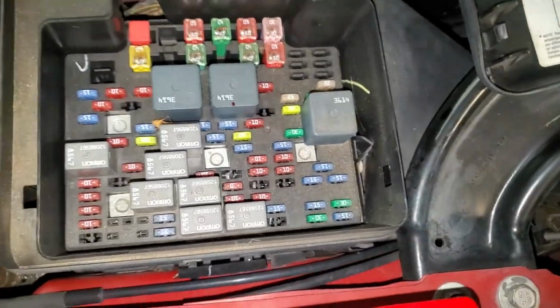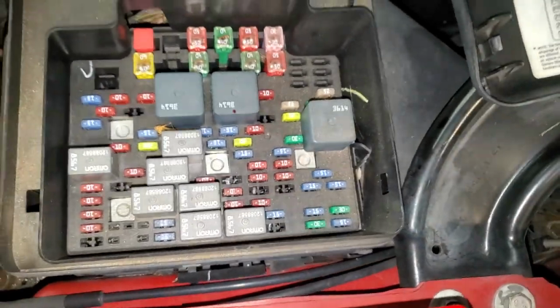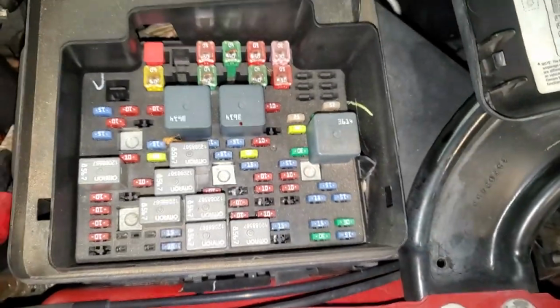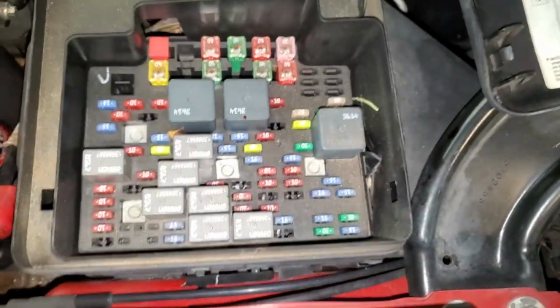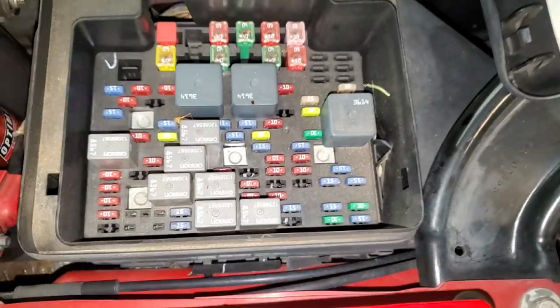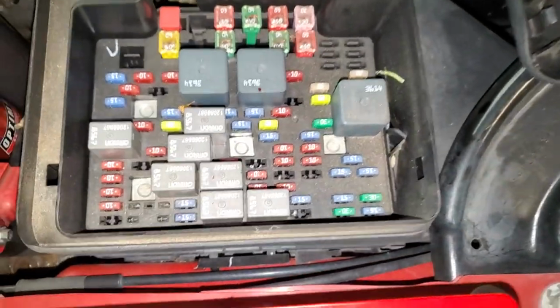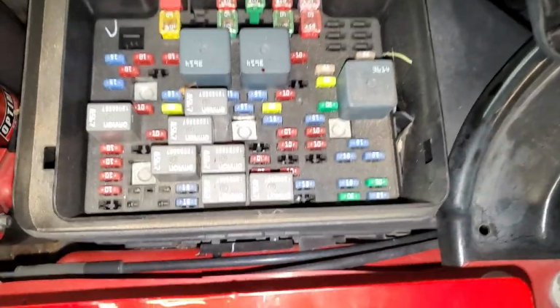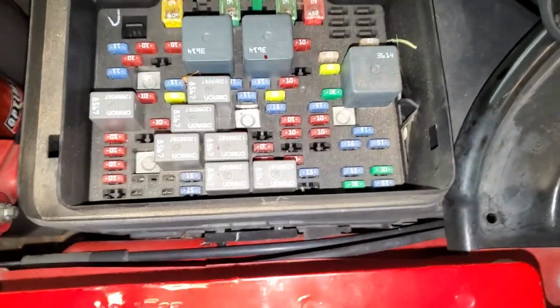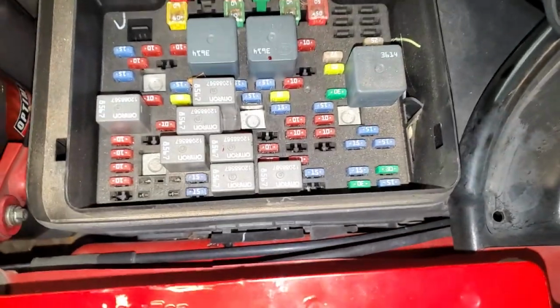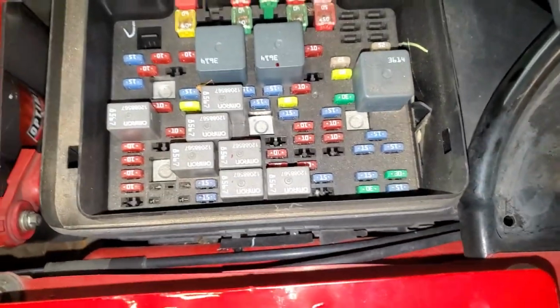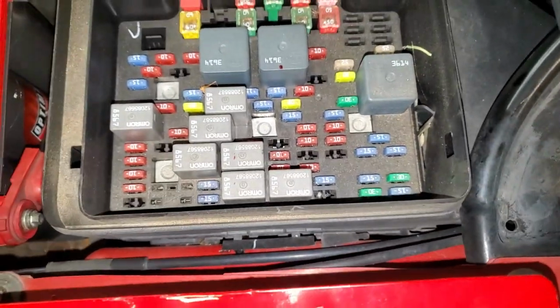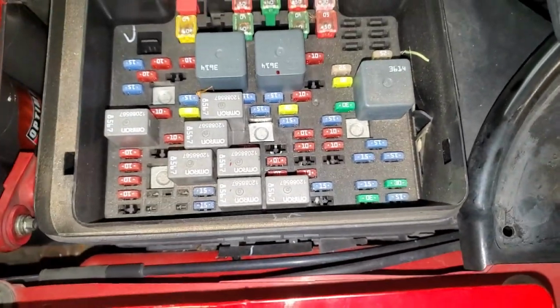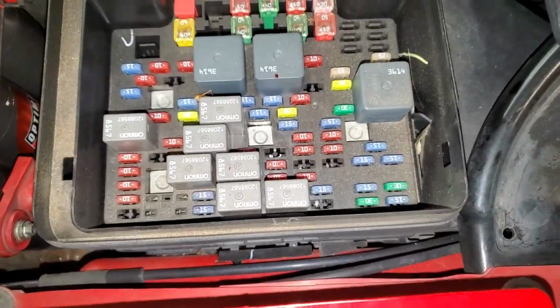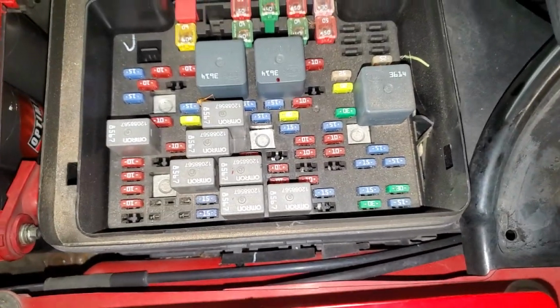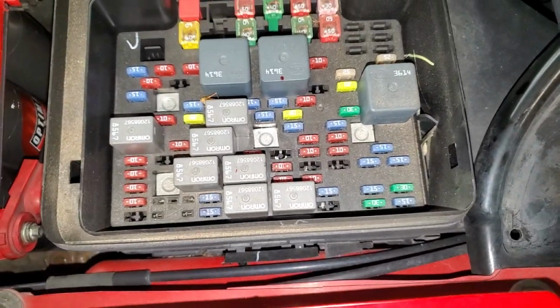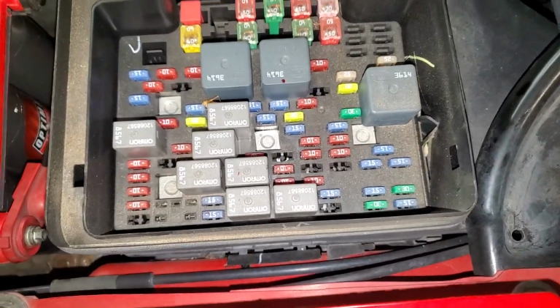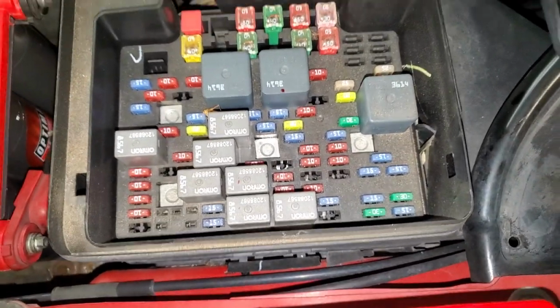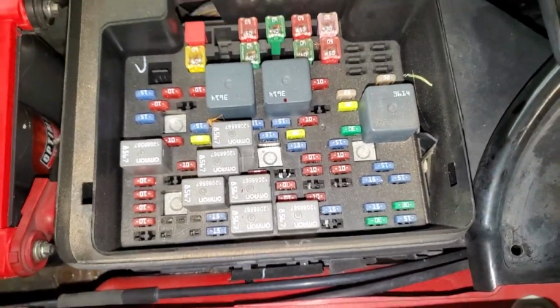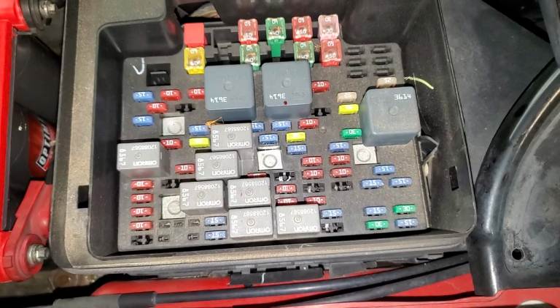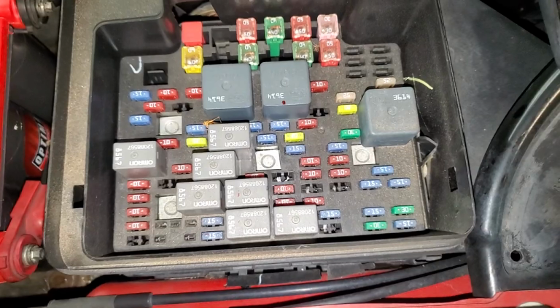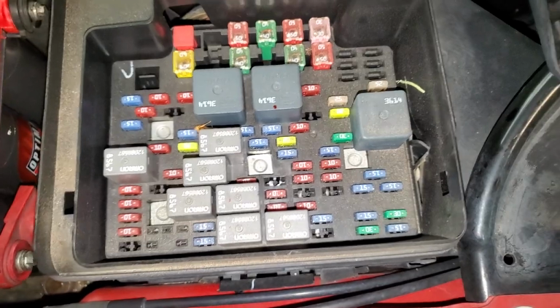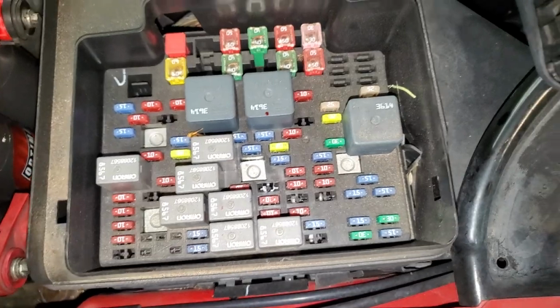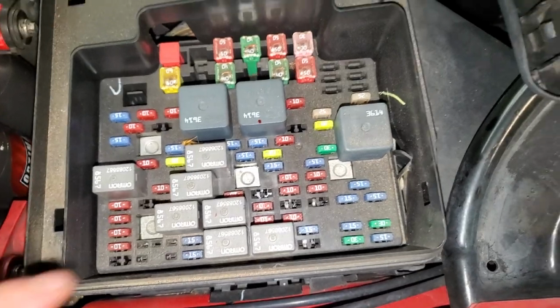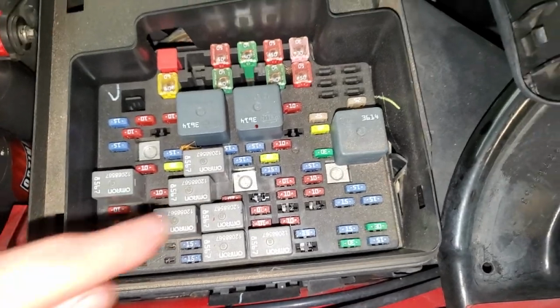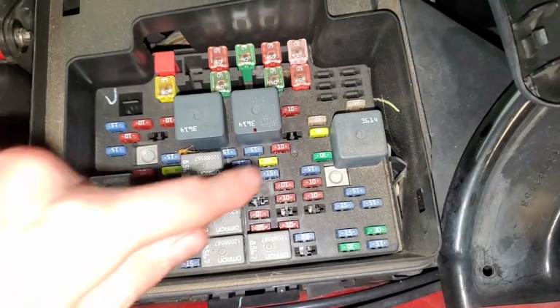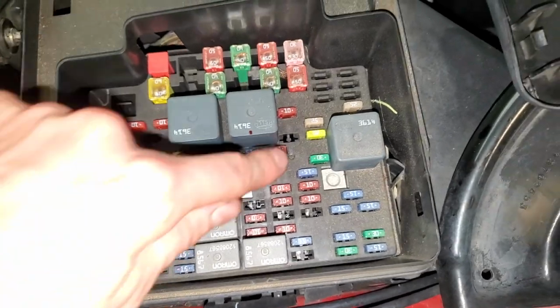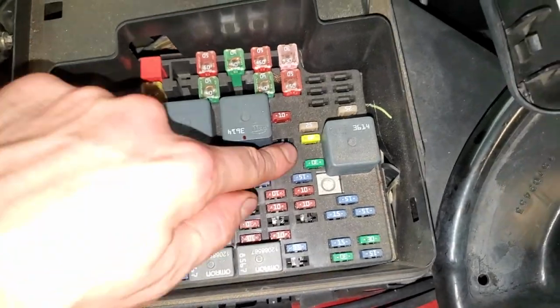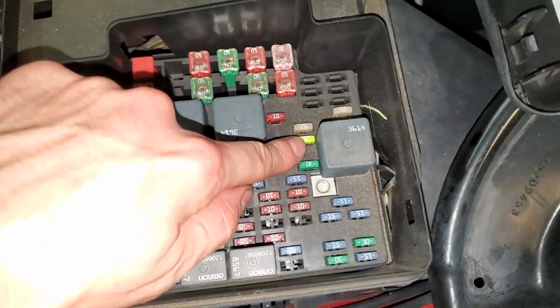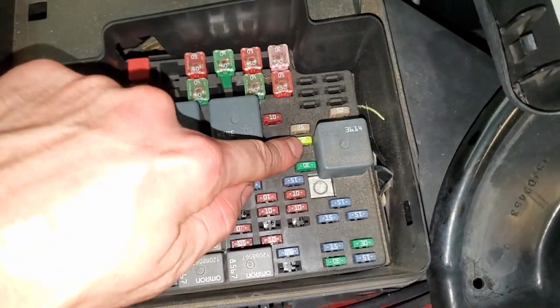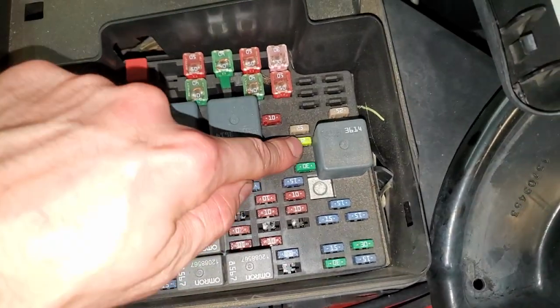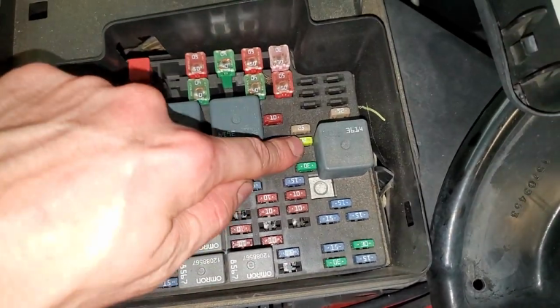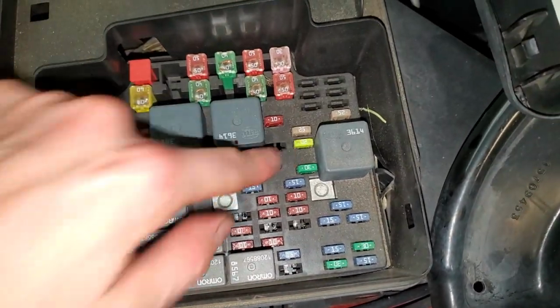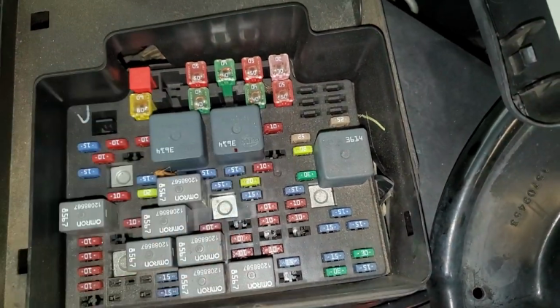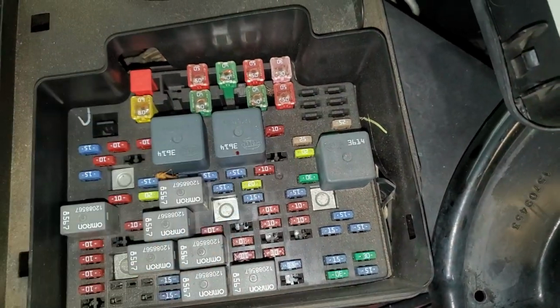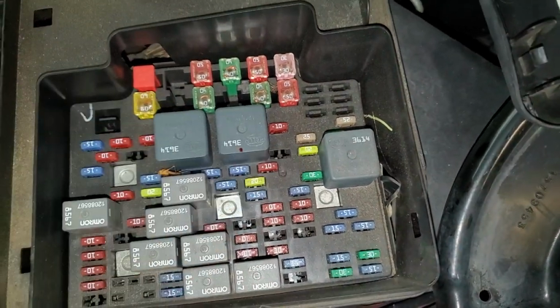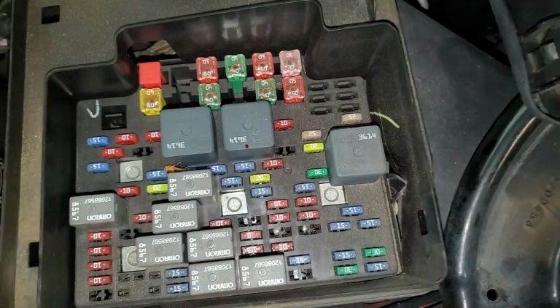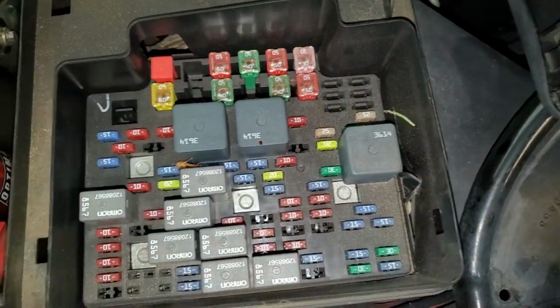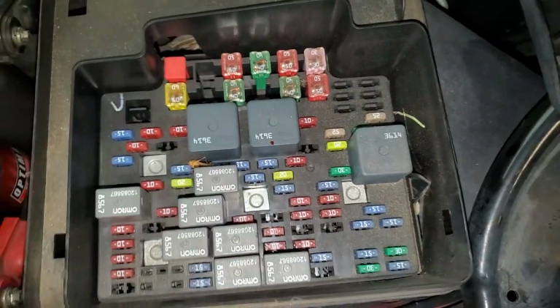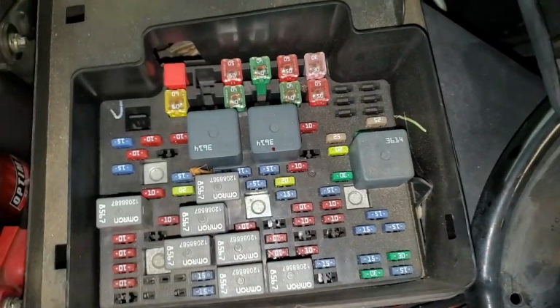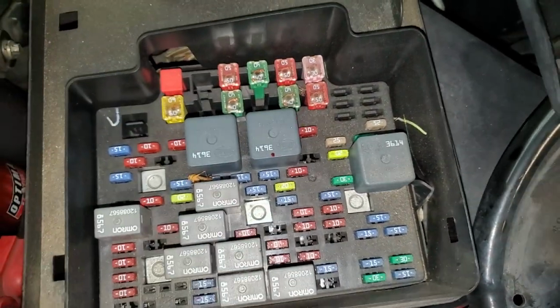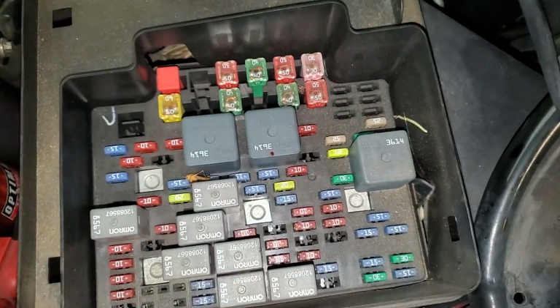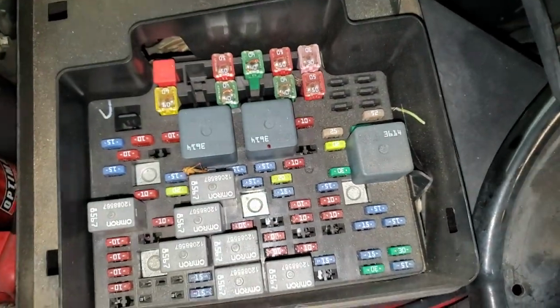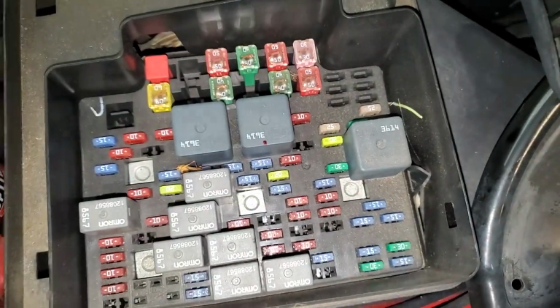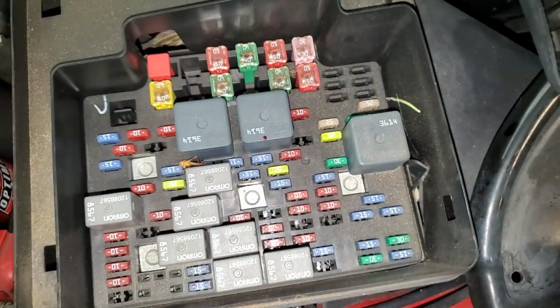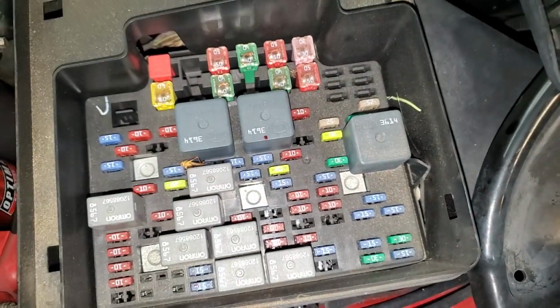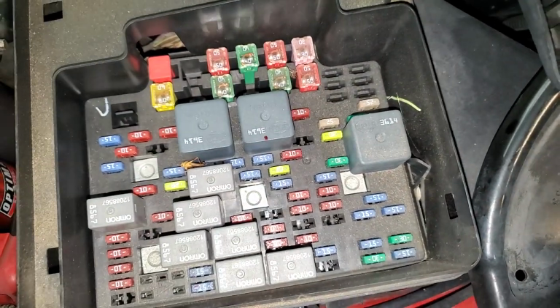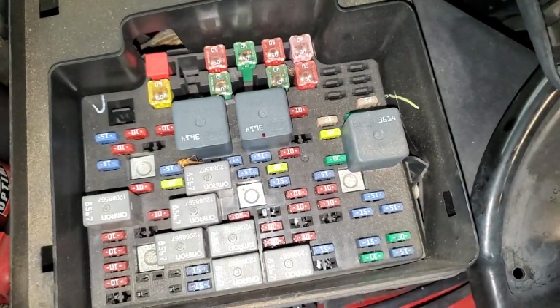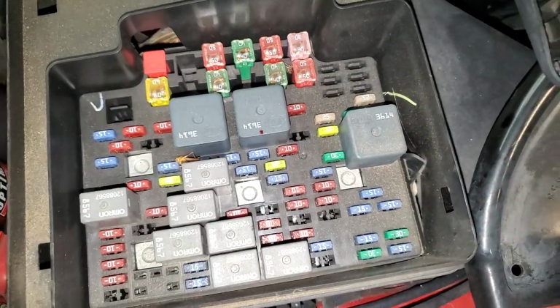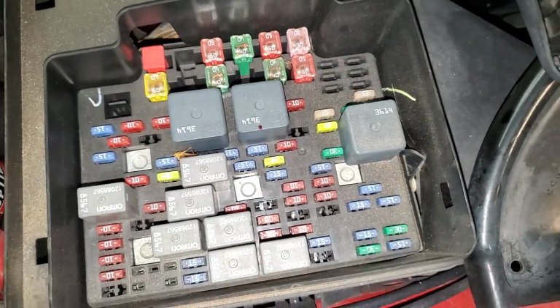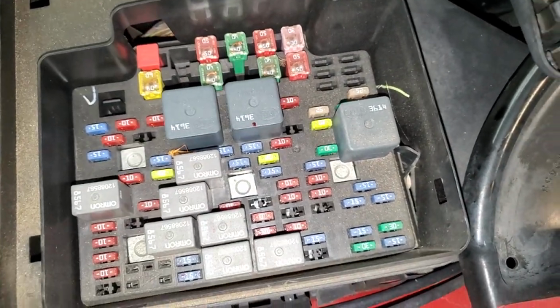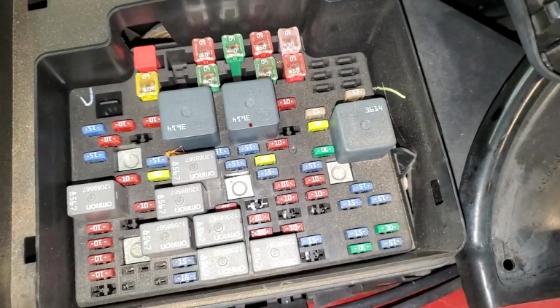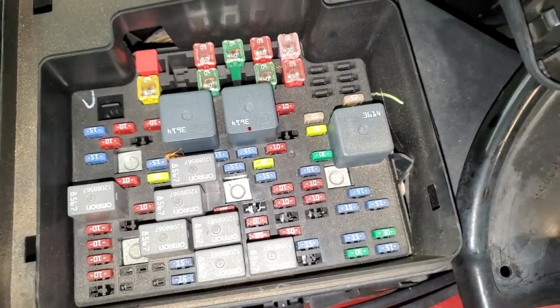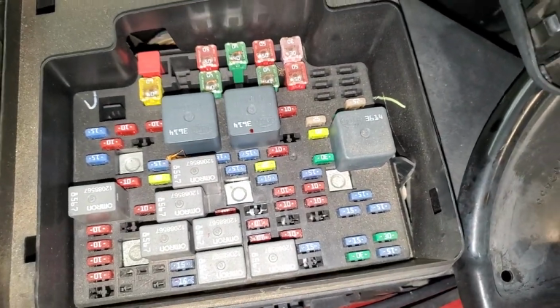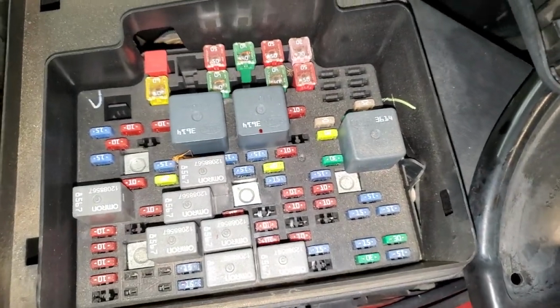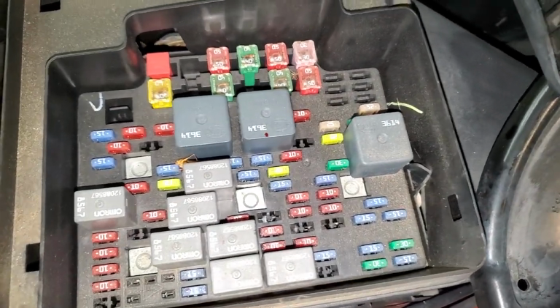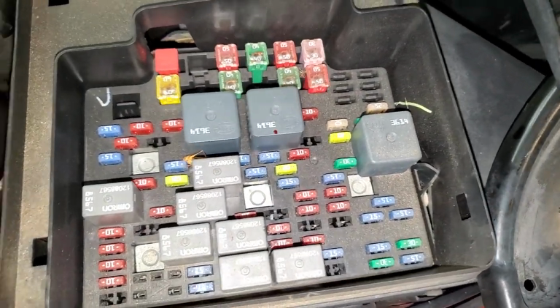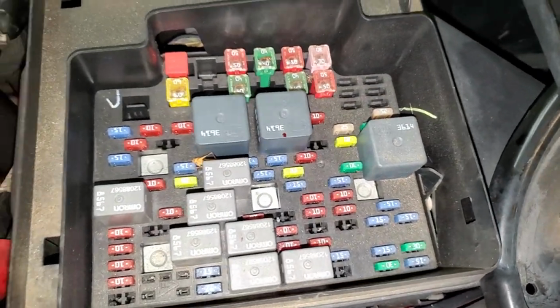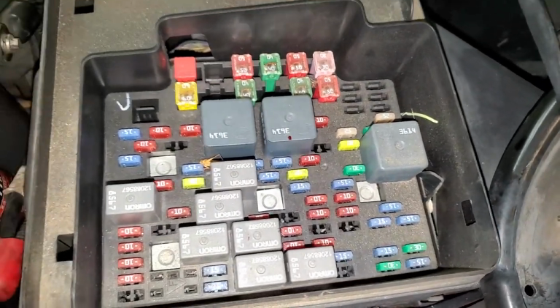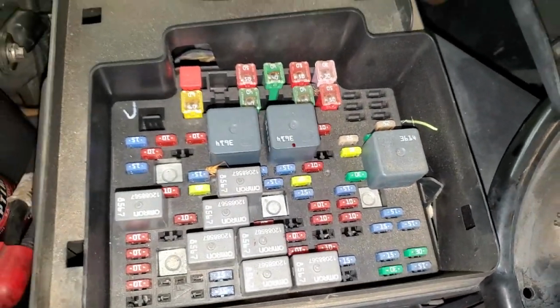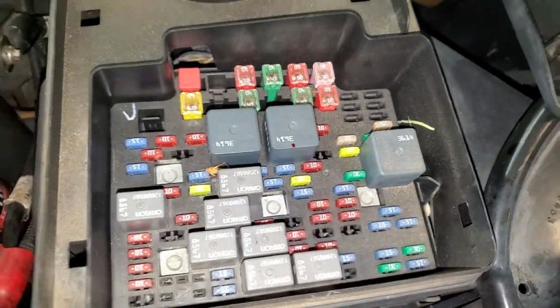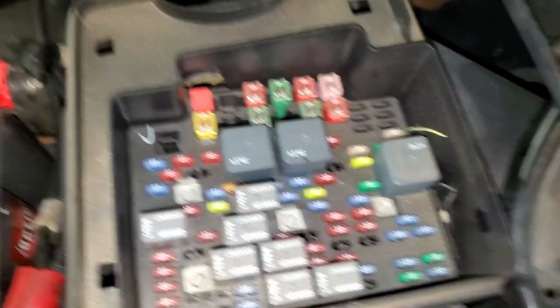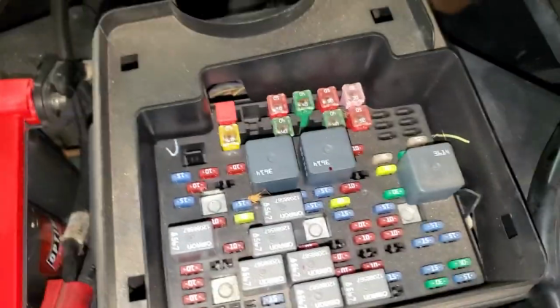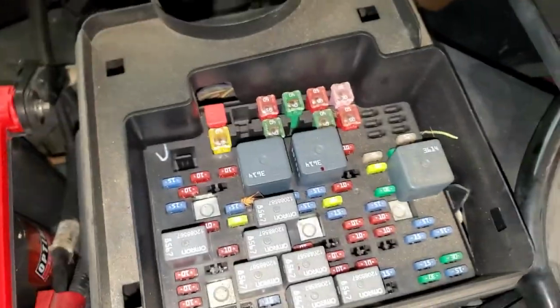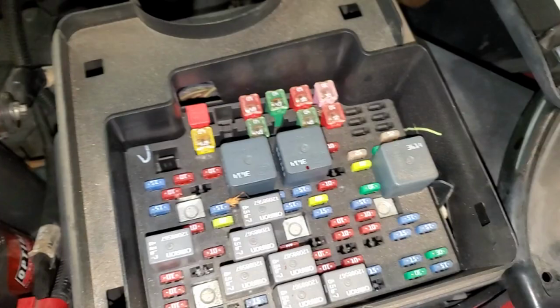So that's the 15 amp fuse to check if your cigarette lighter is not working. There is another fuse — 20 amp — right there for auxiliary power, so you can check that one out as well.